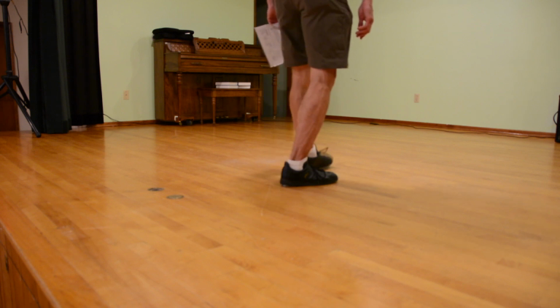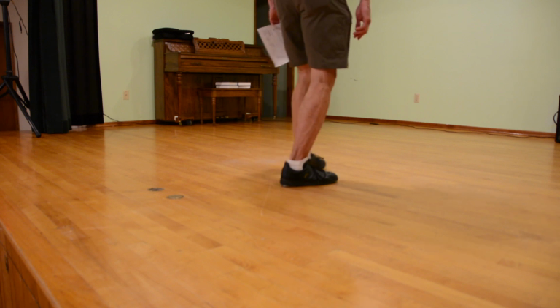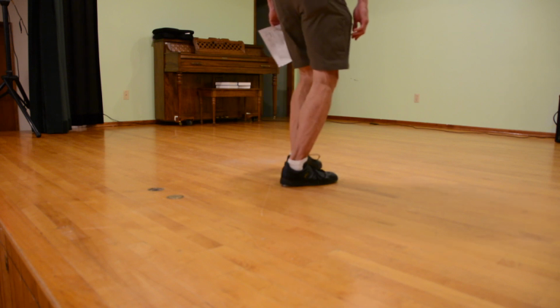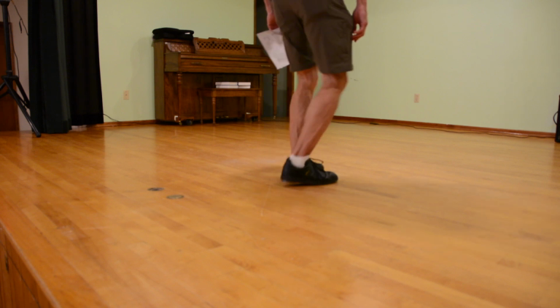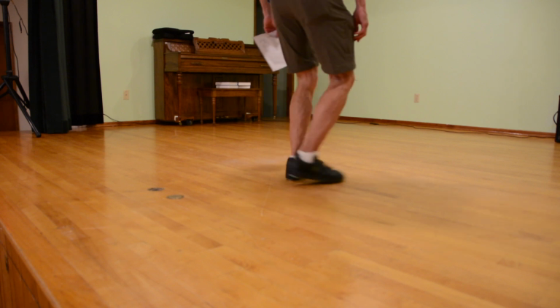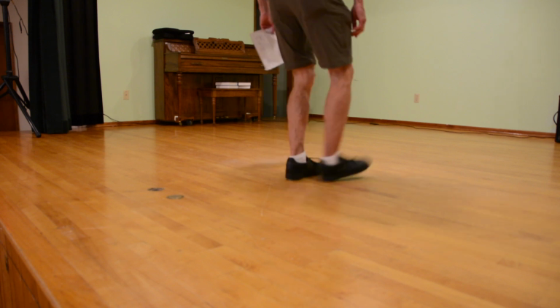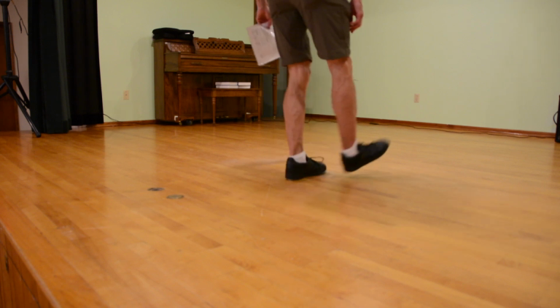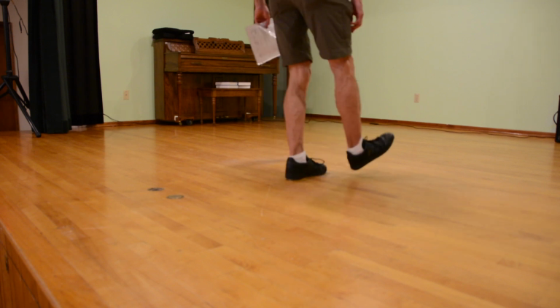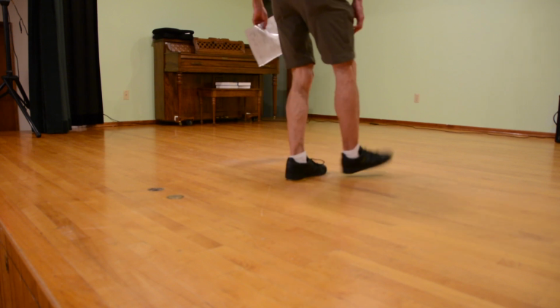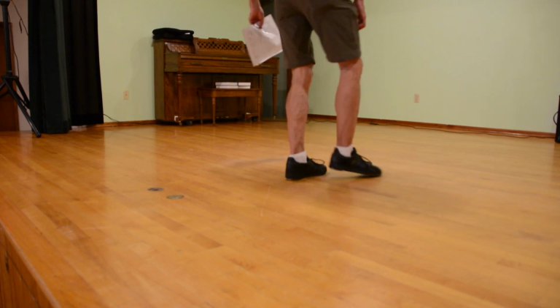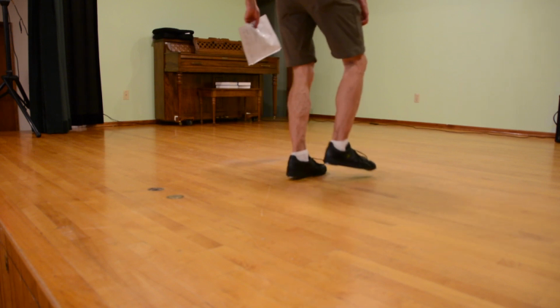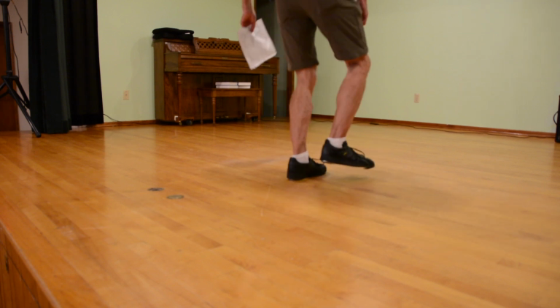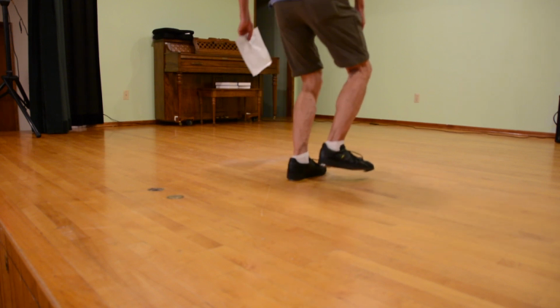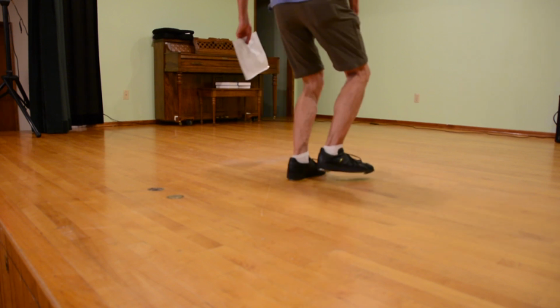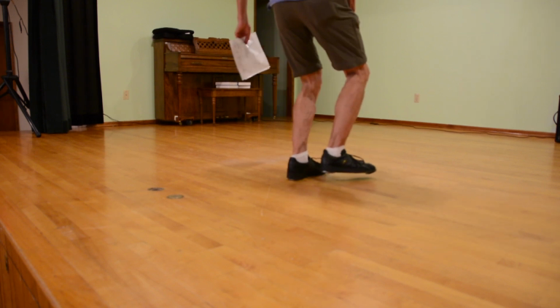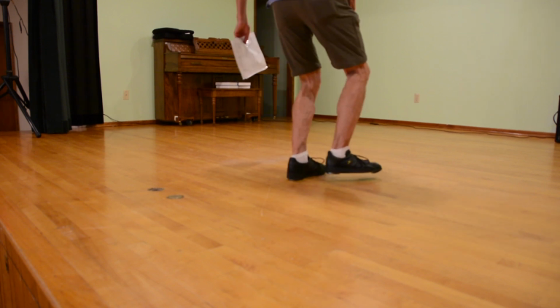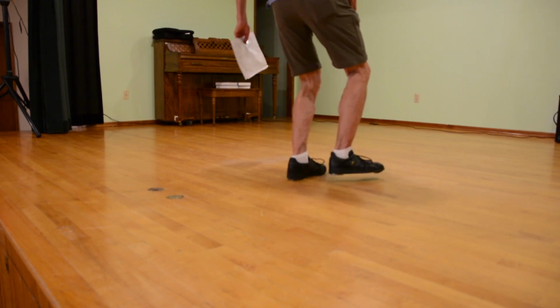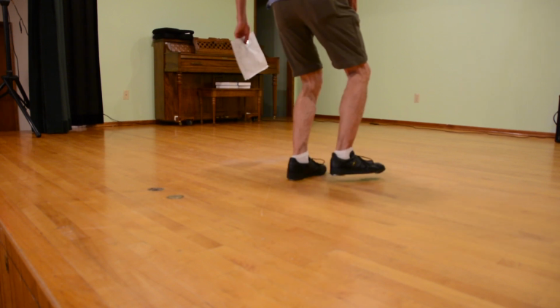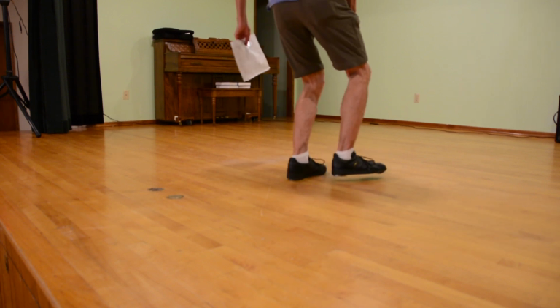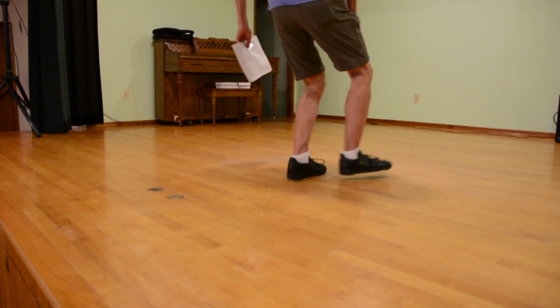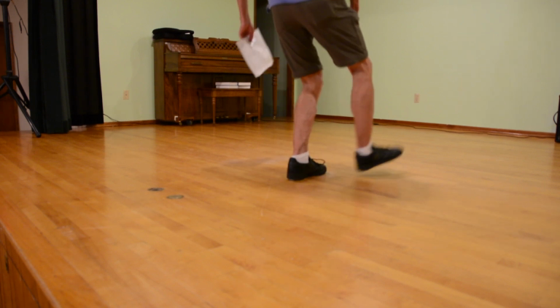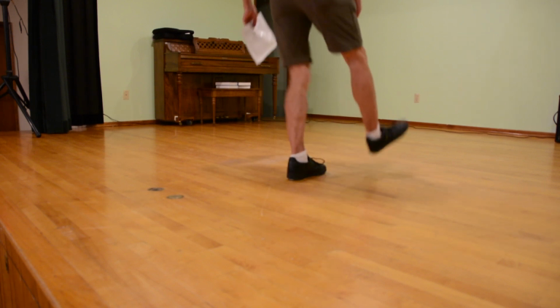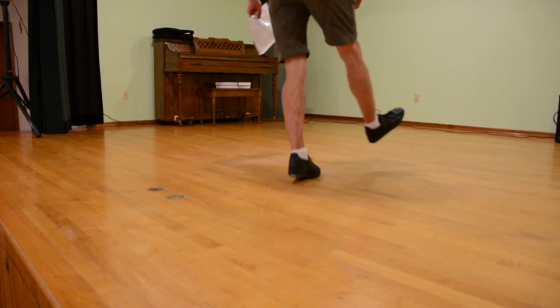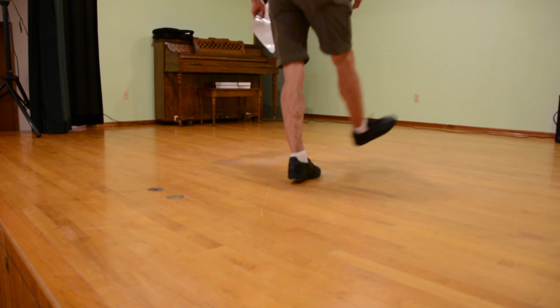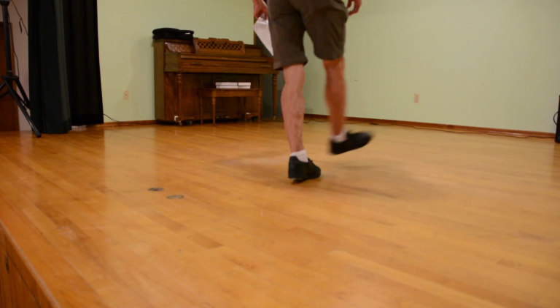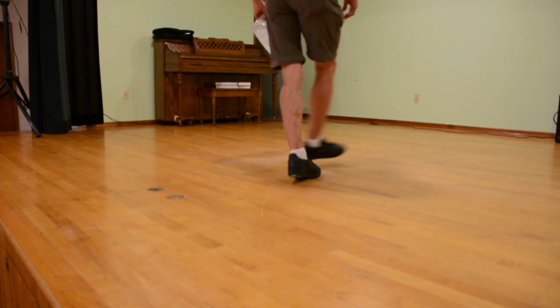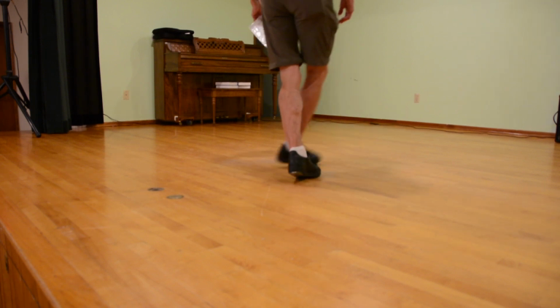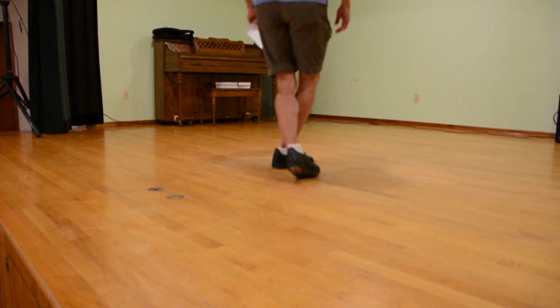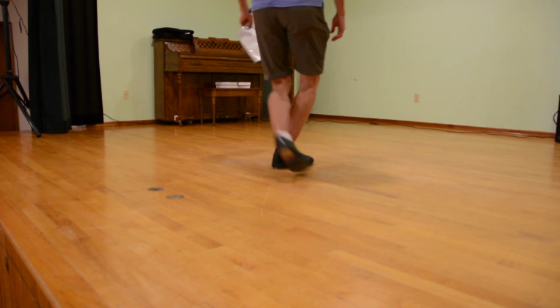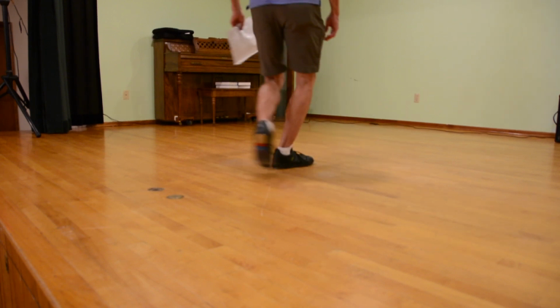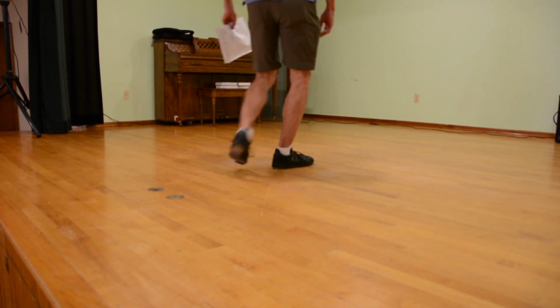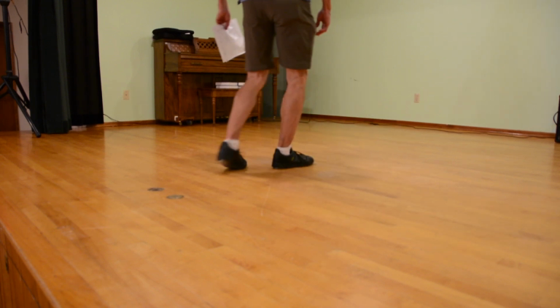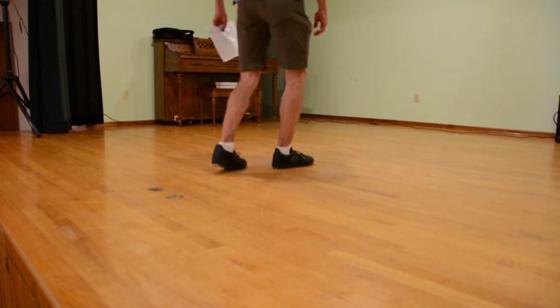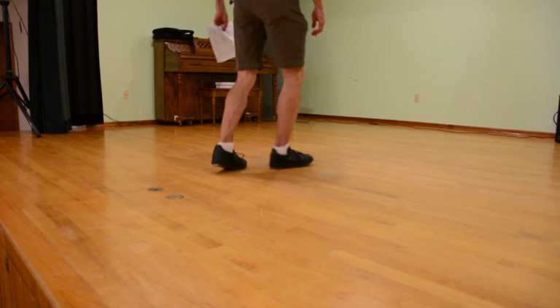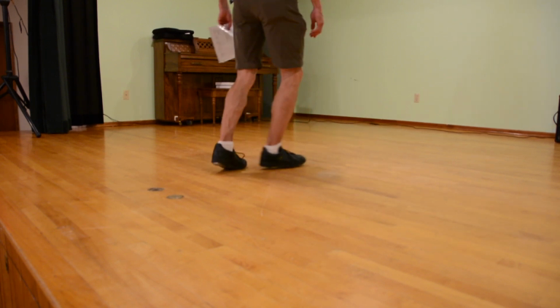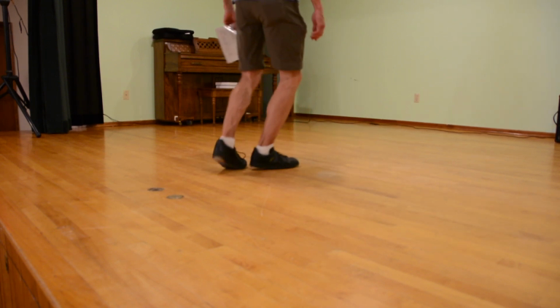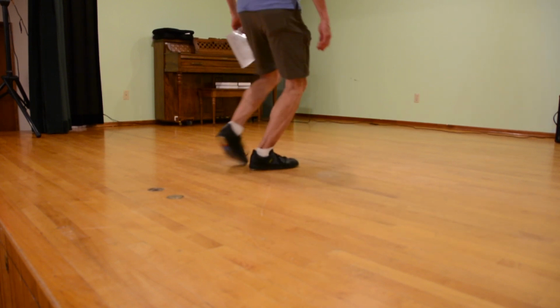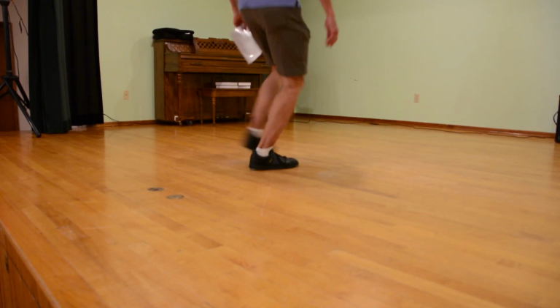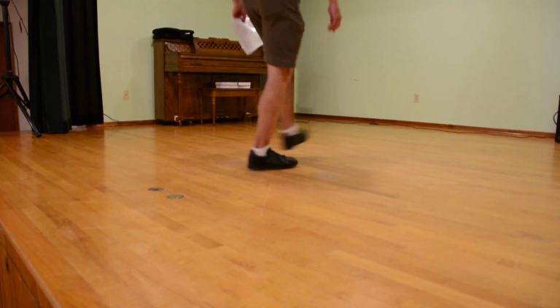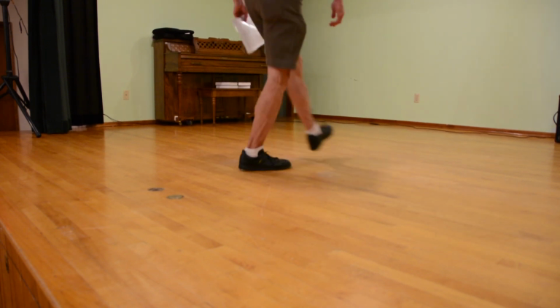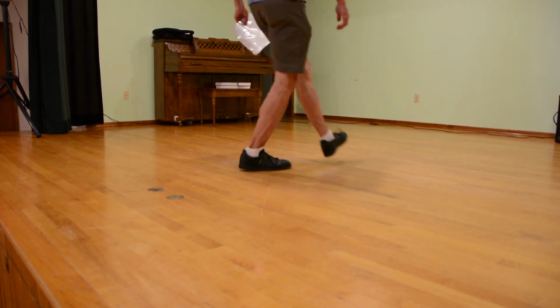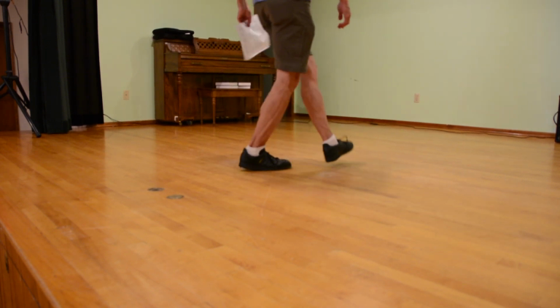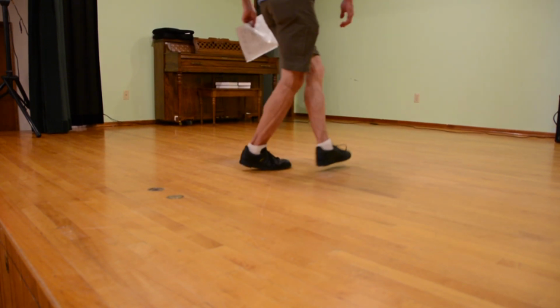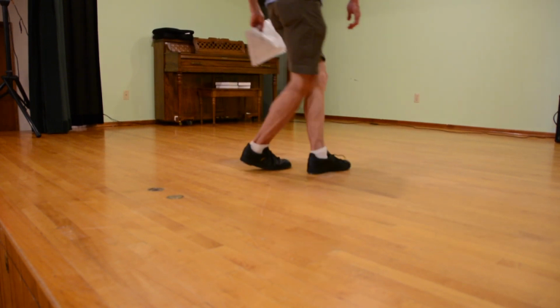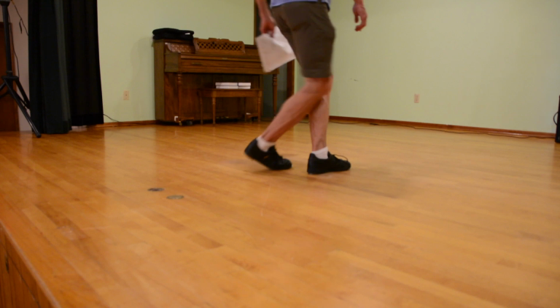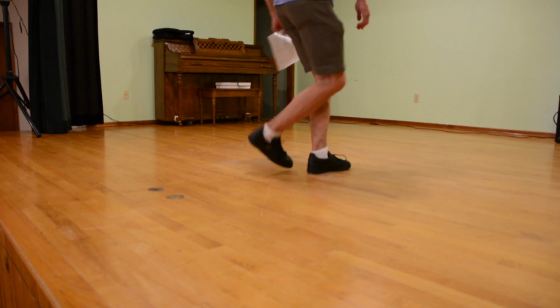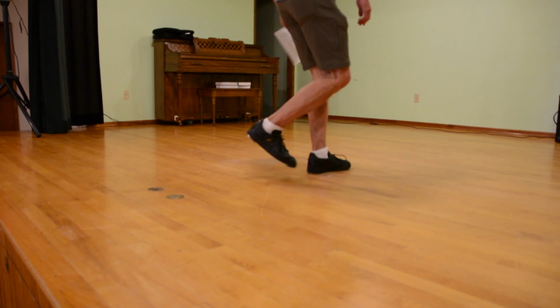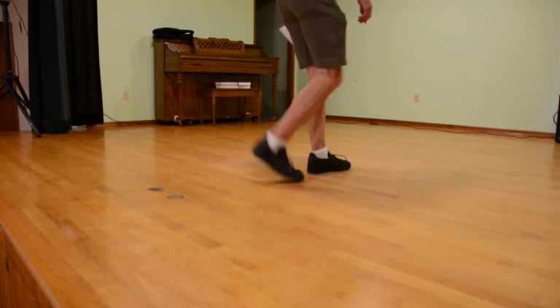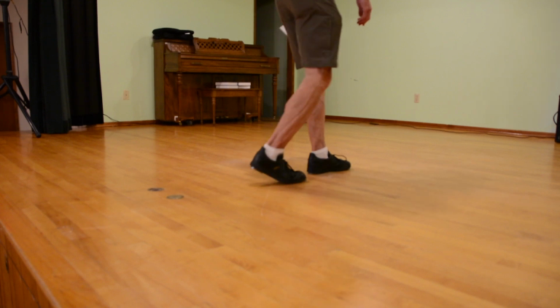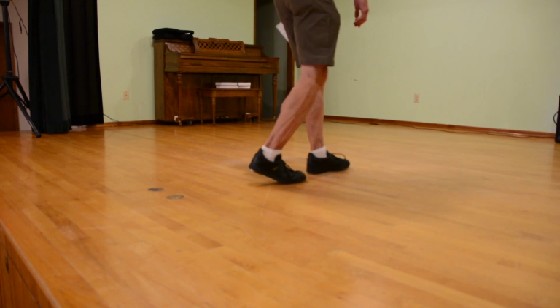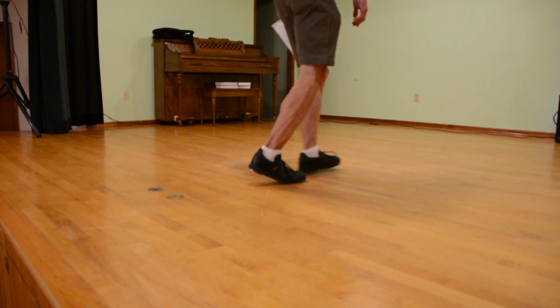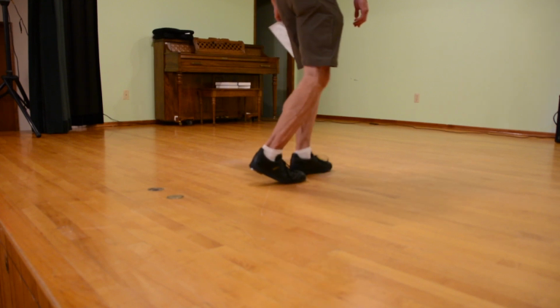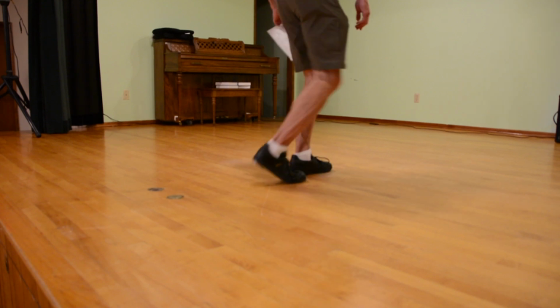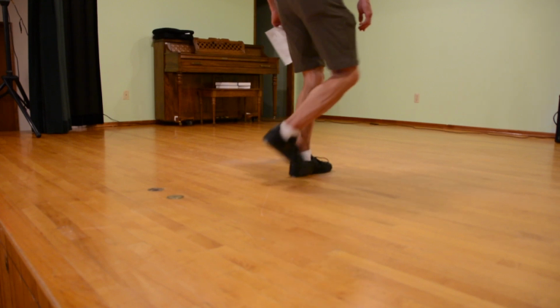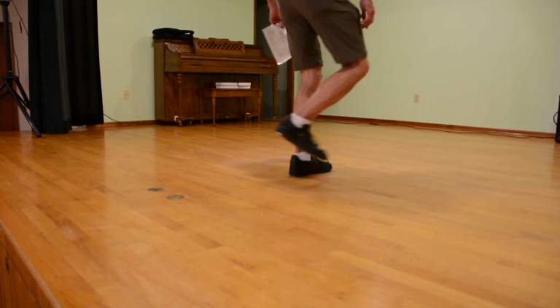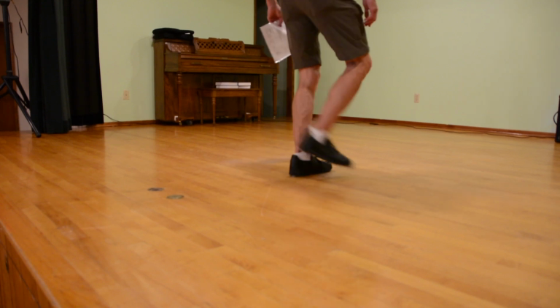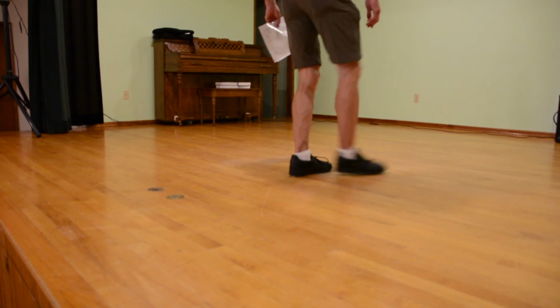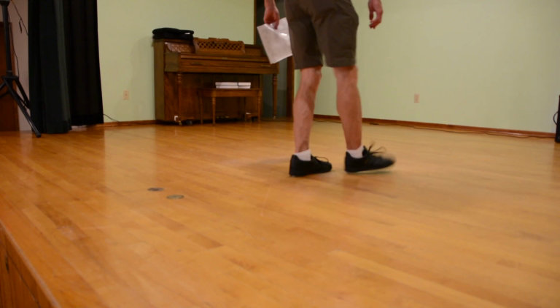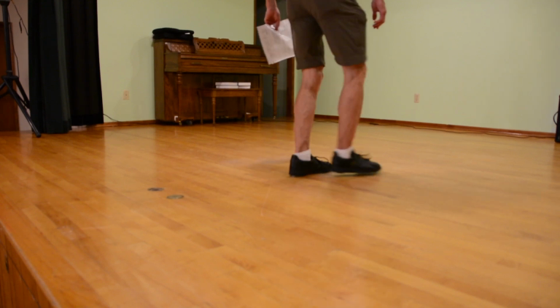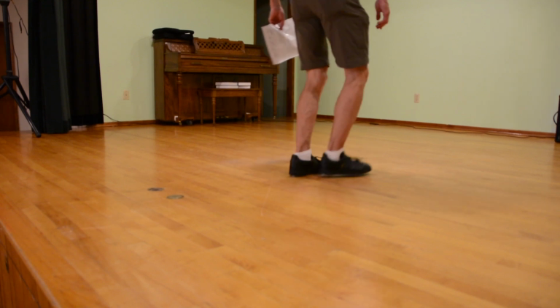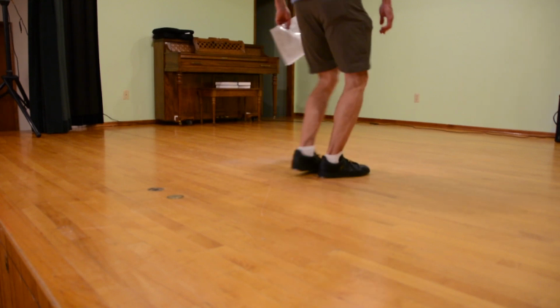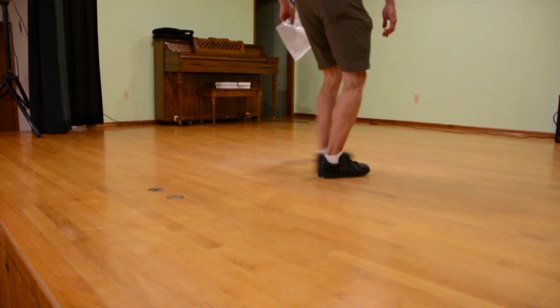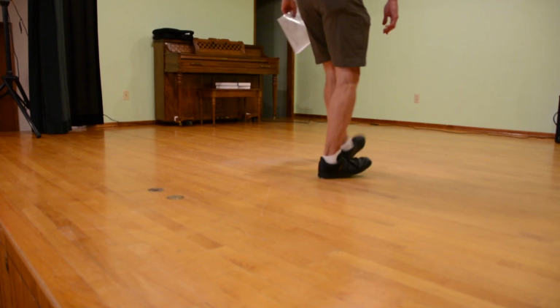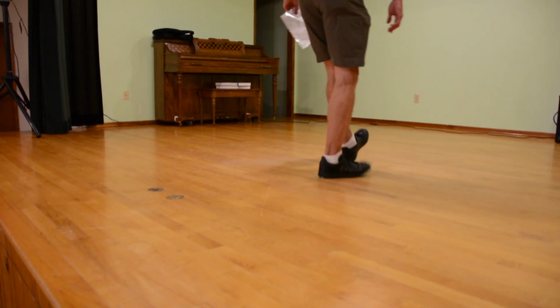and then break, step, cross, step, break, step, cross, step, Tennessee up.